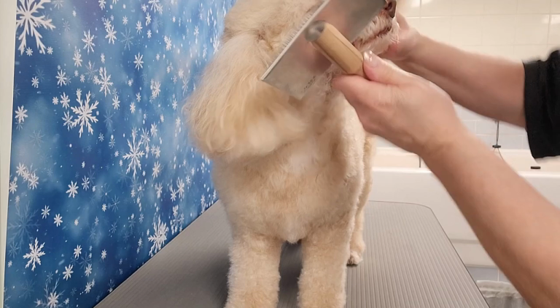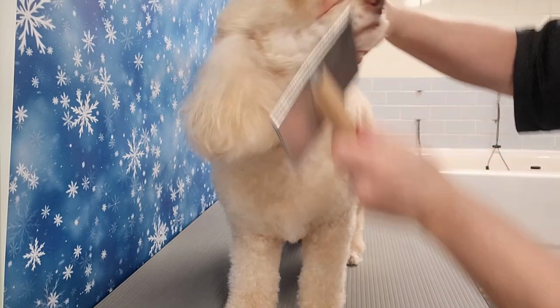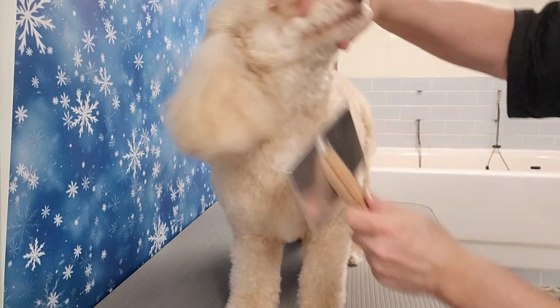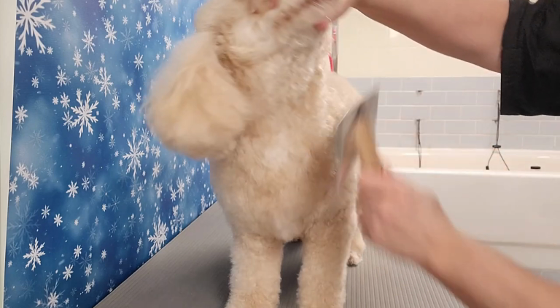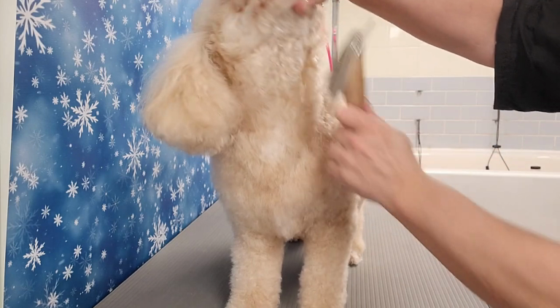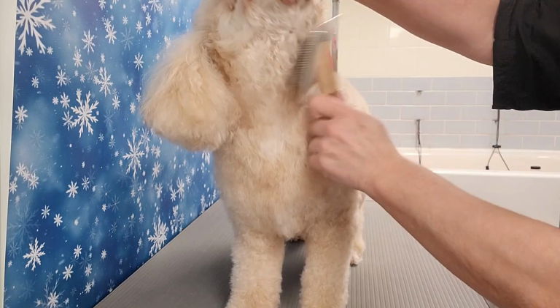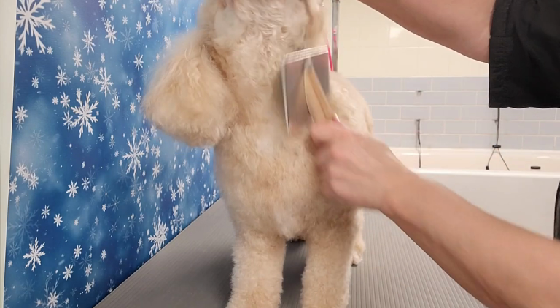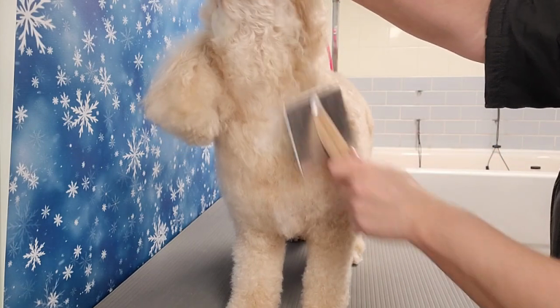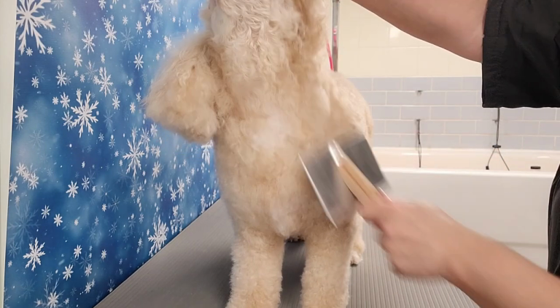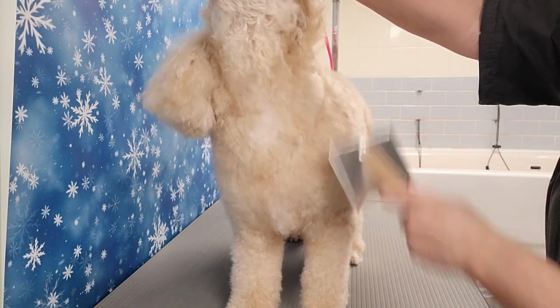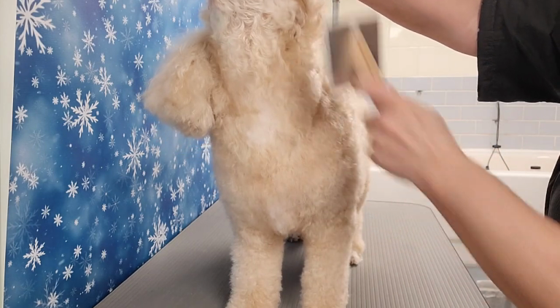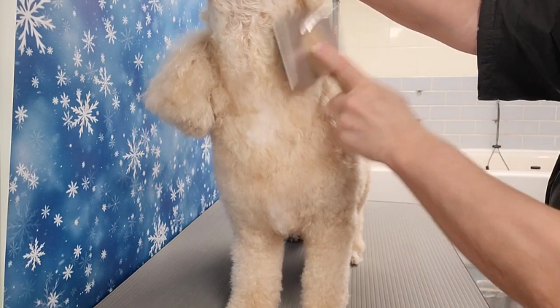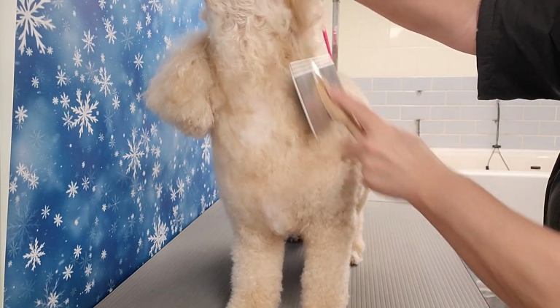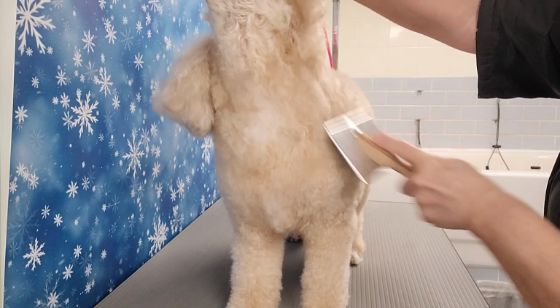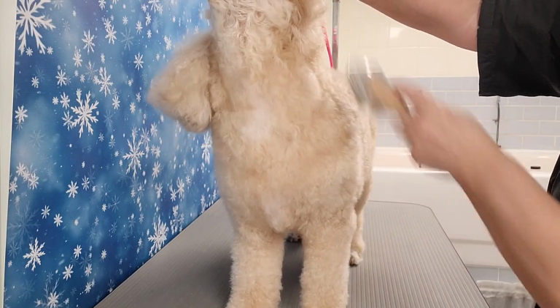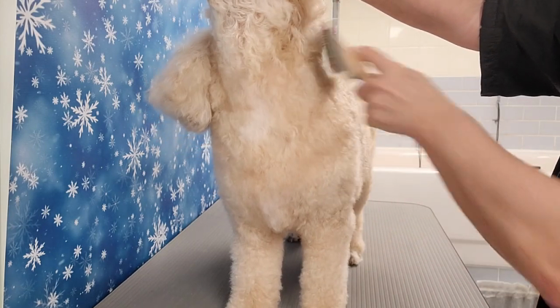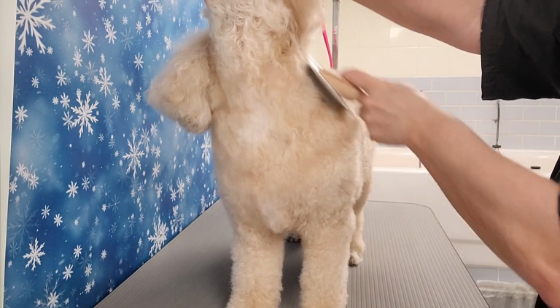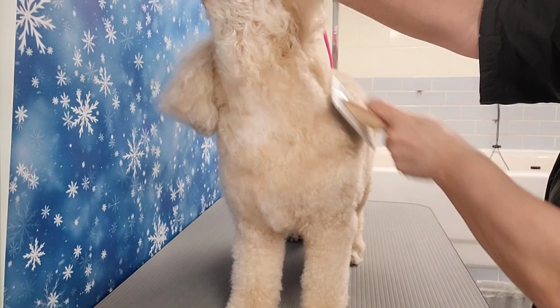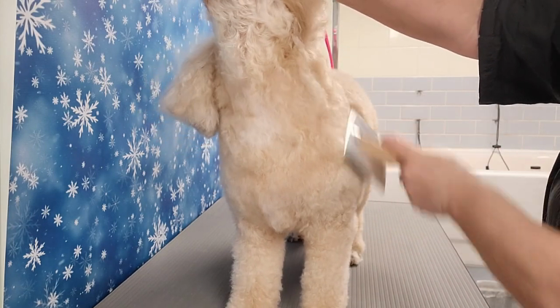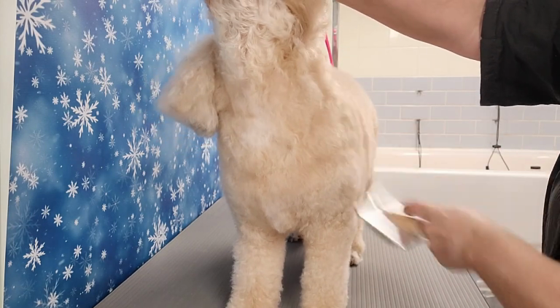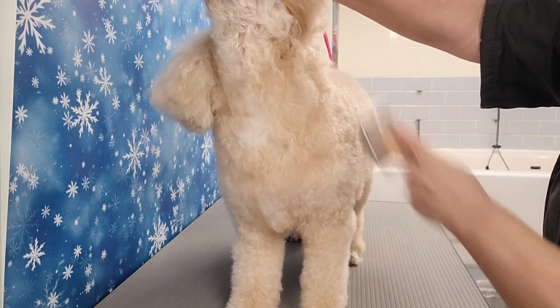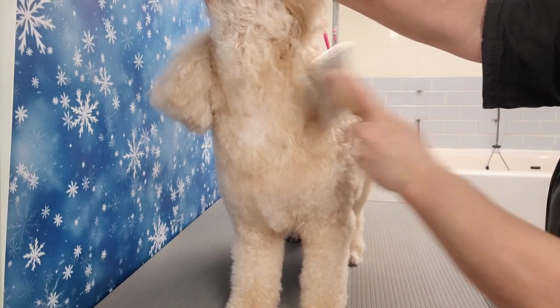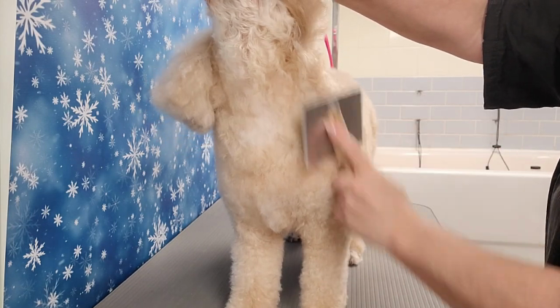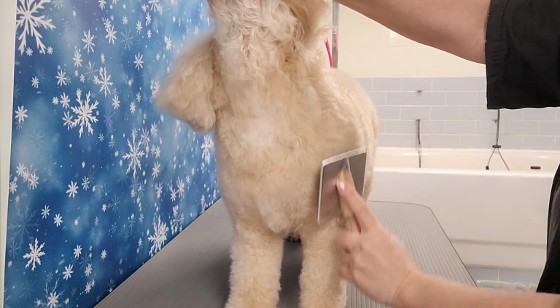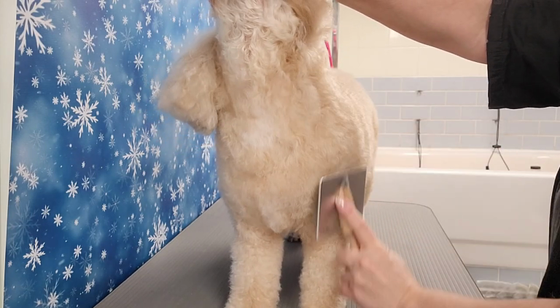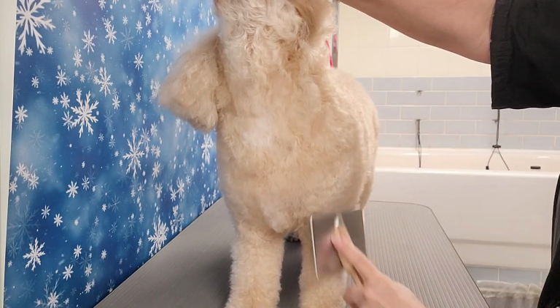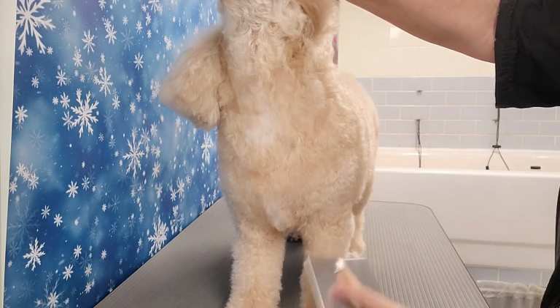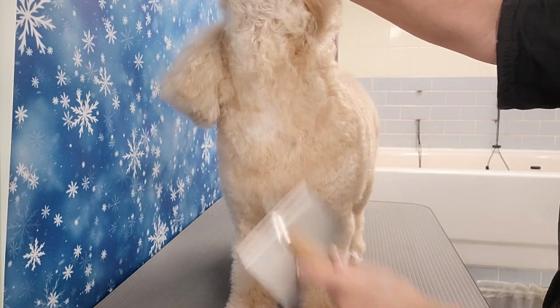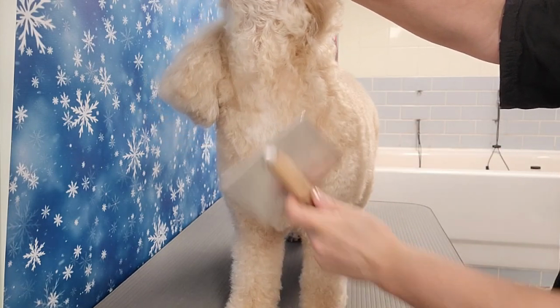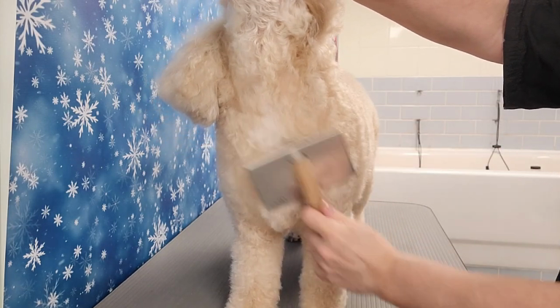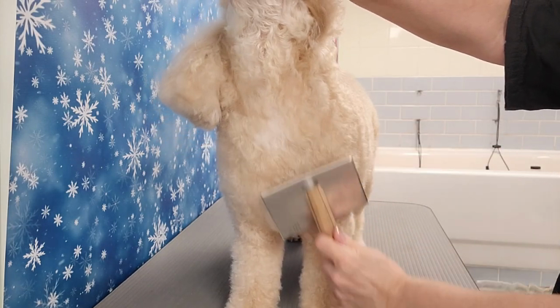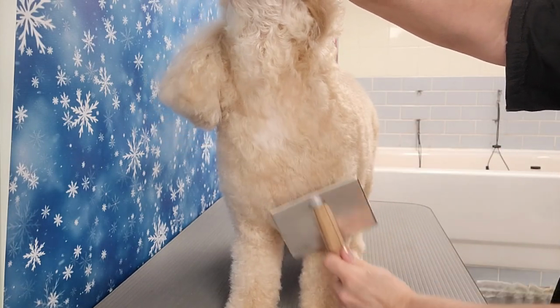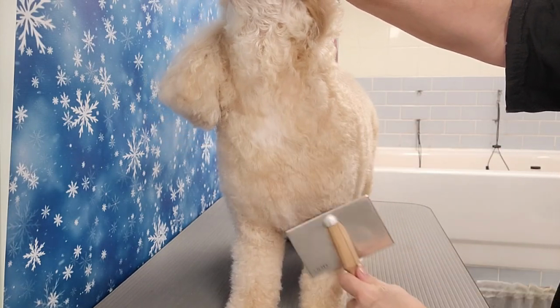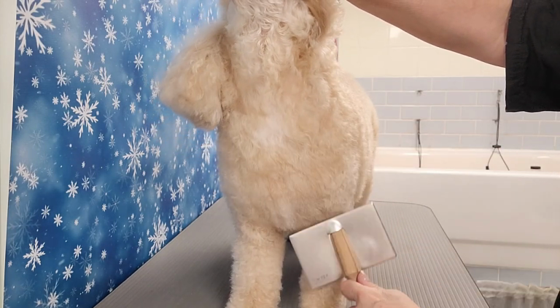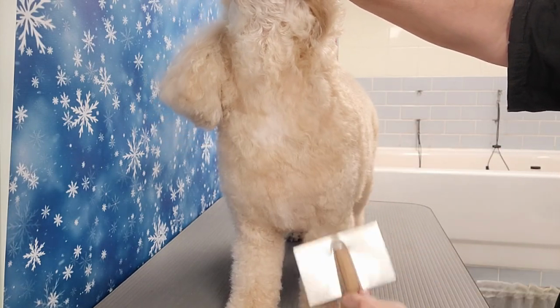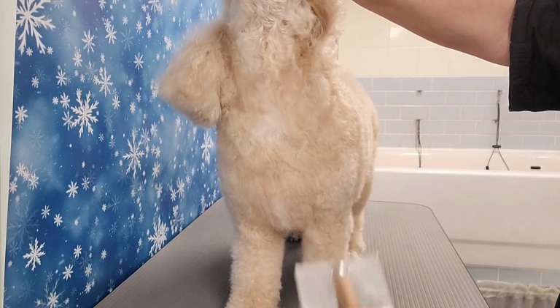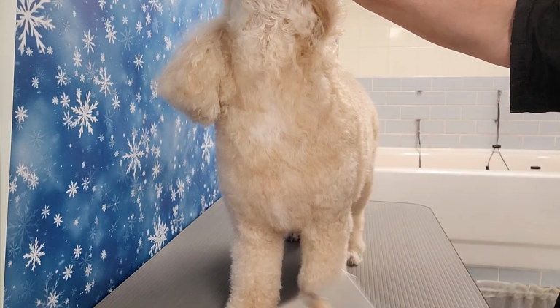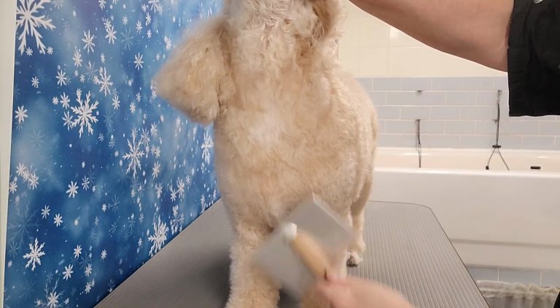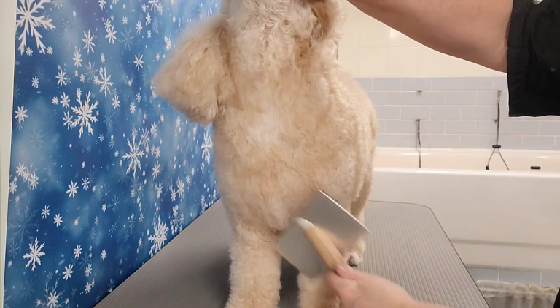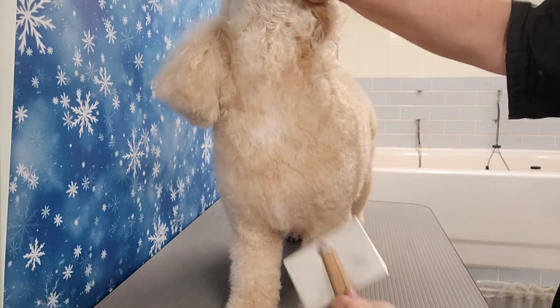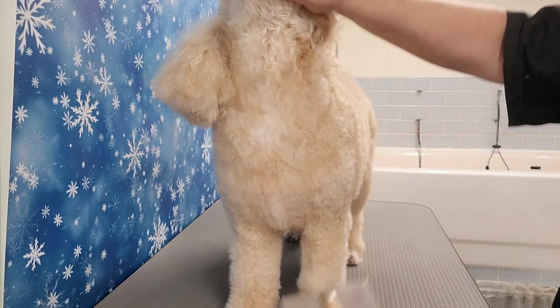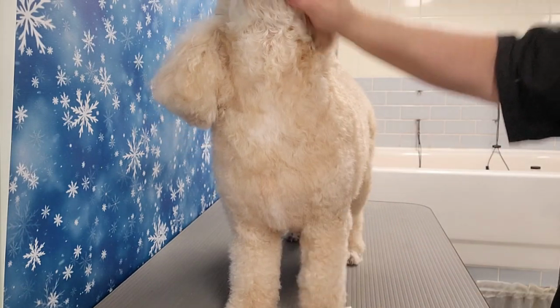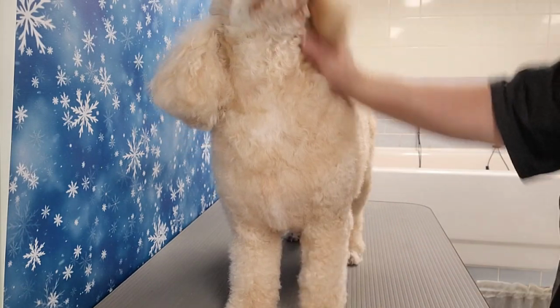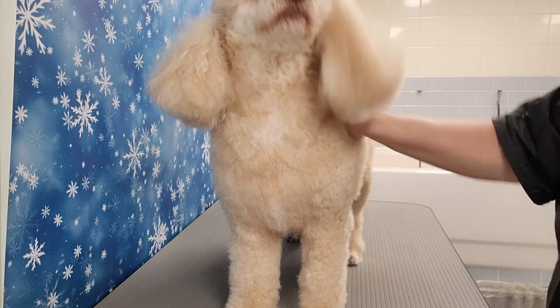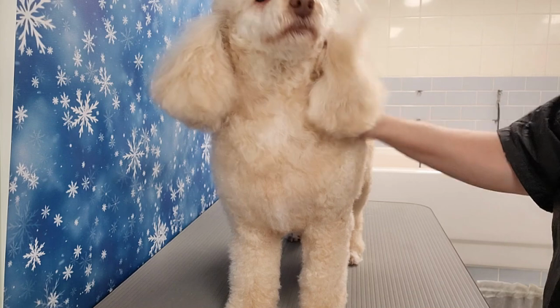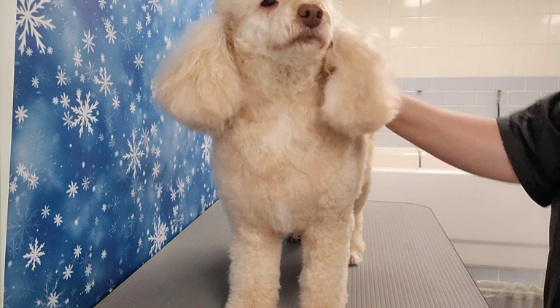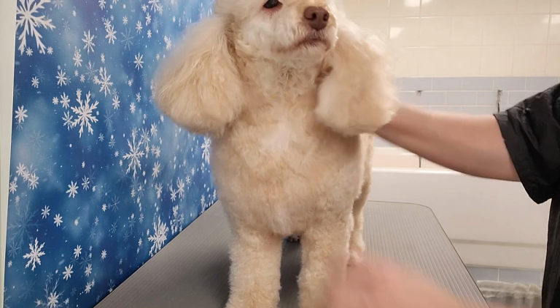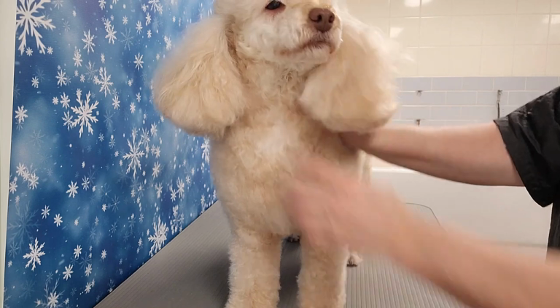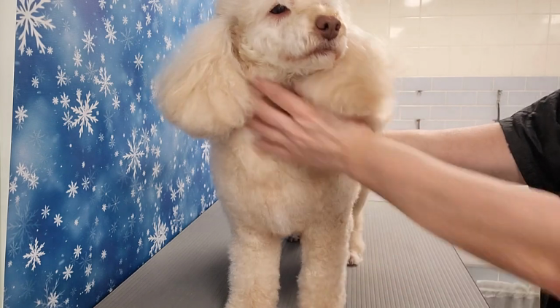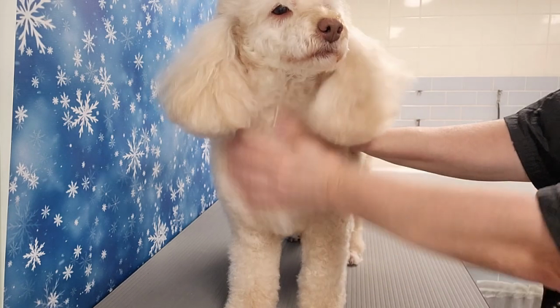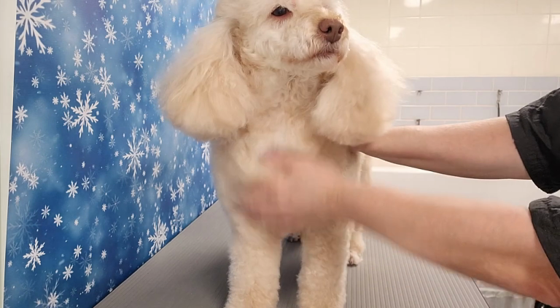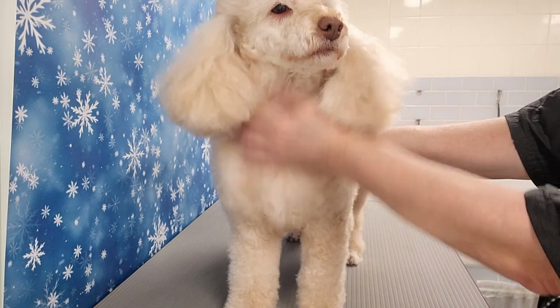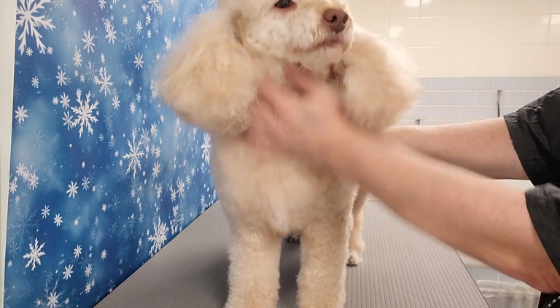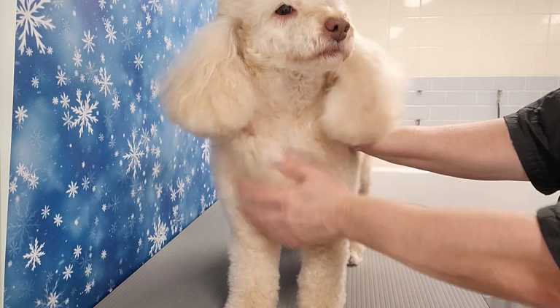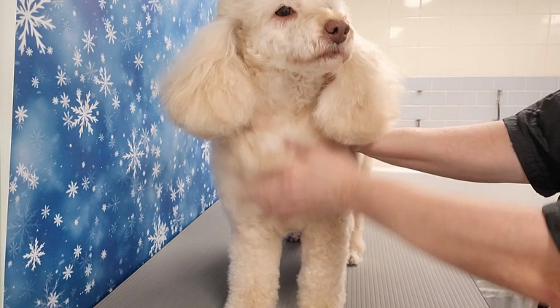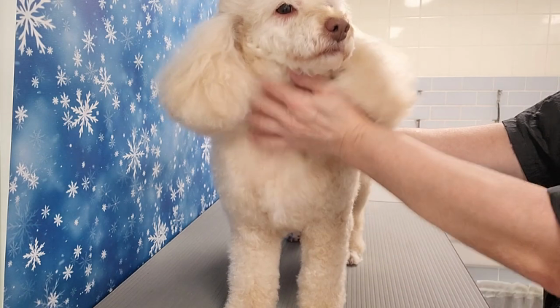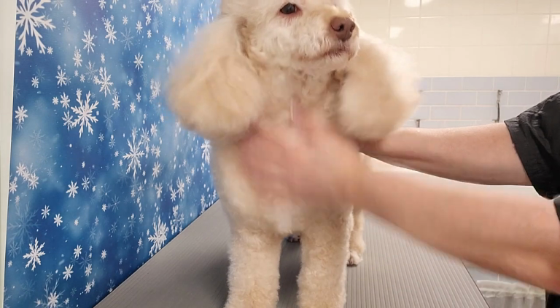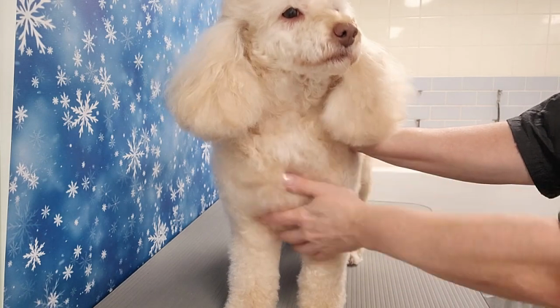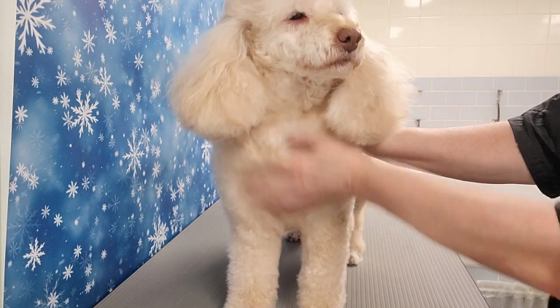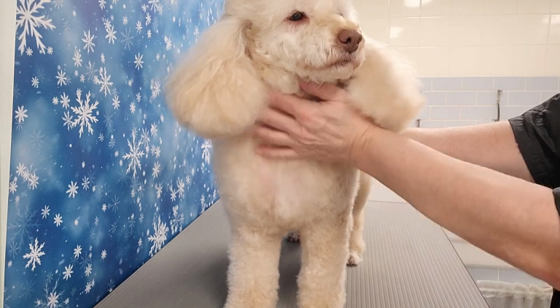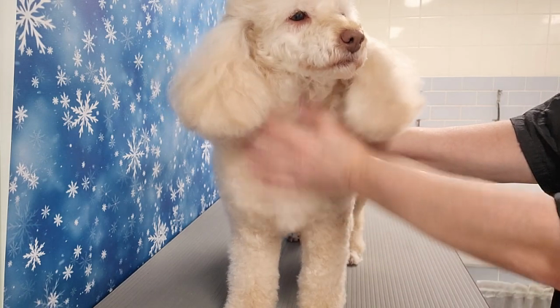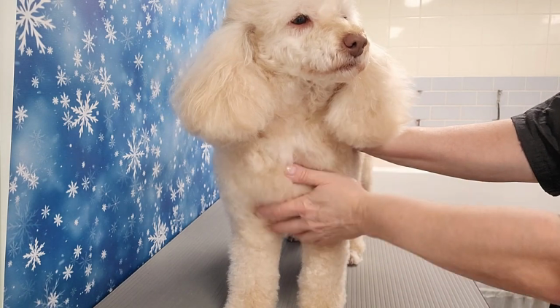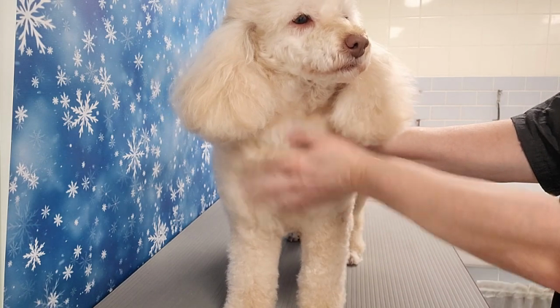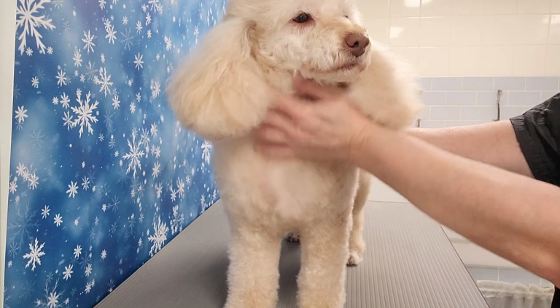Hi, welcome to my channel. Today I'm going to be grooming this miniature poodle. She has been bathed and blow-dried.